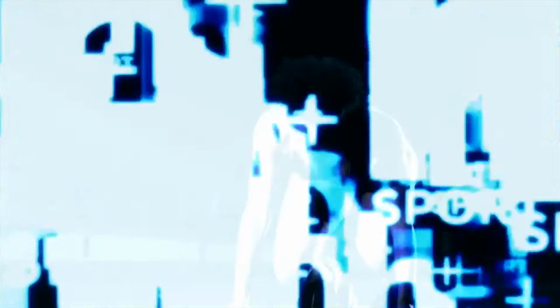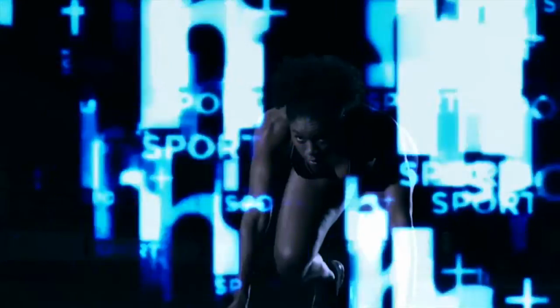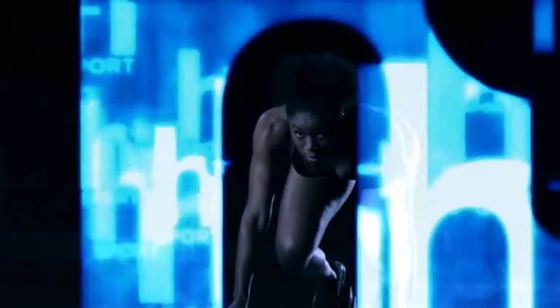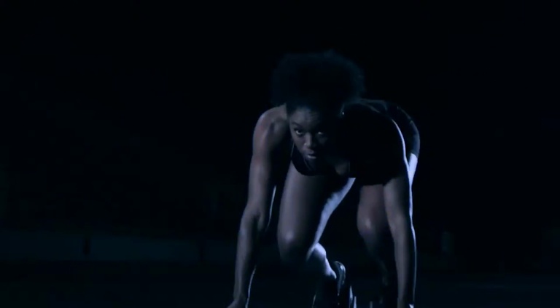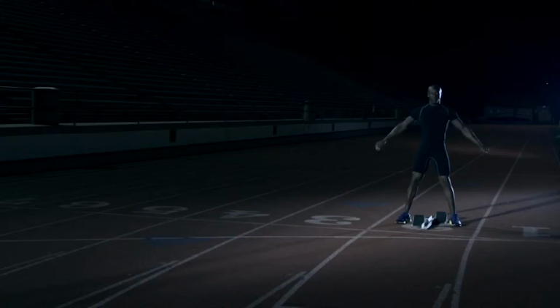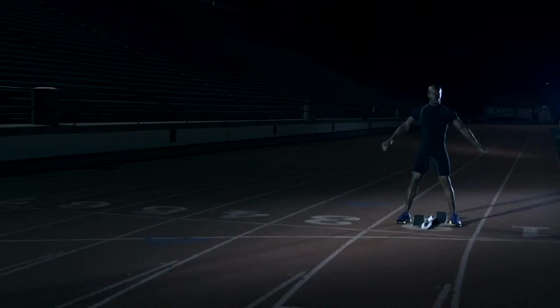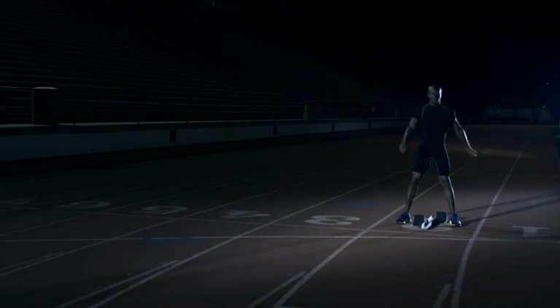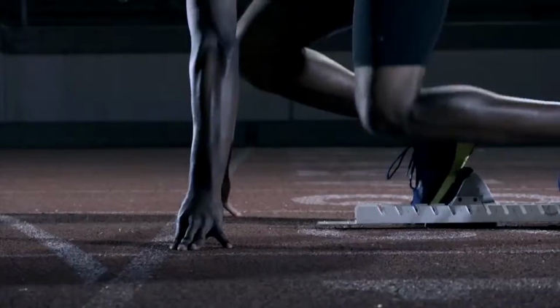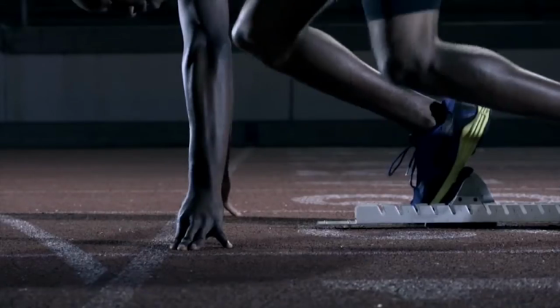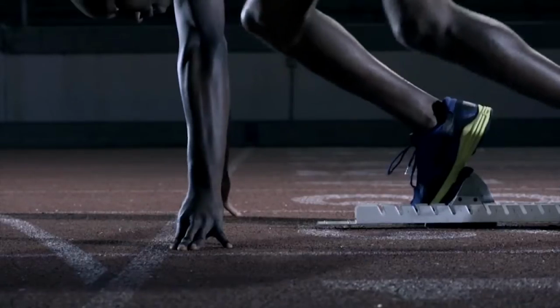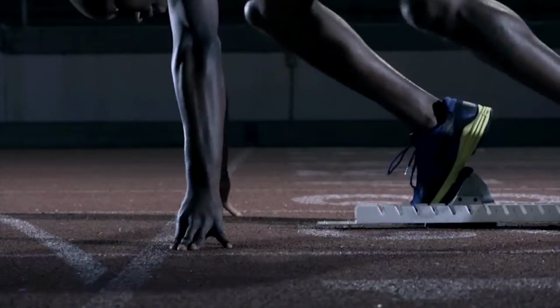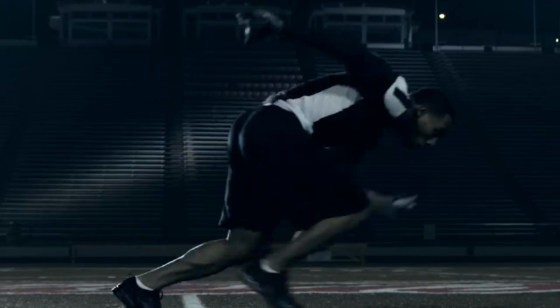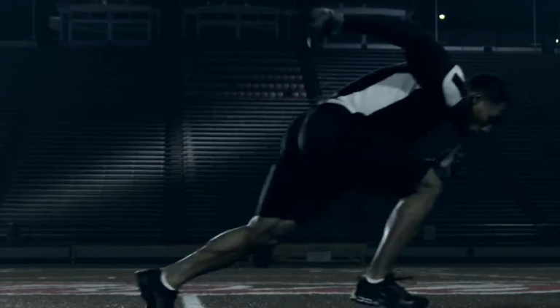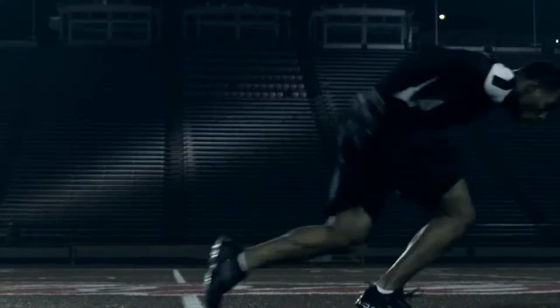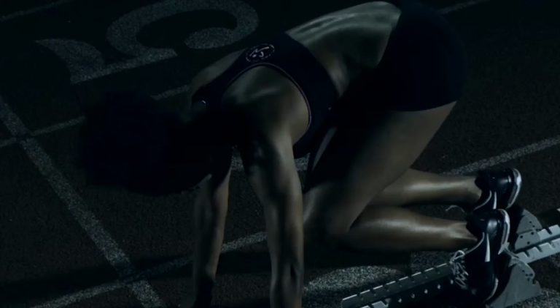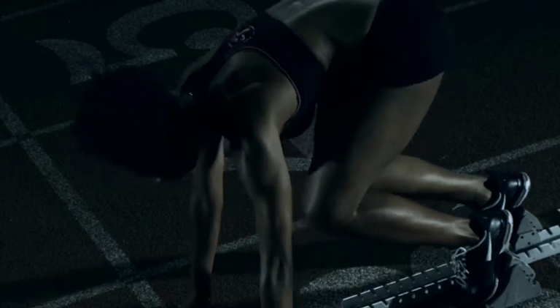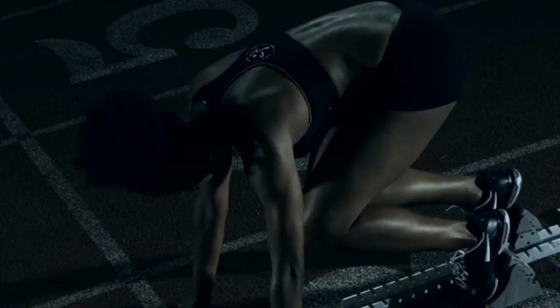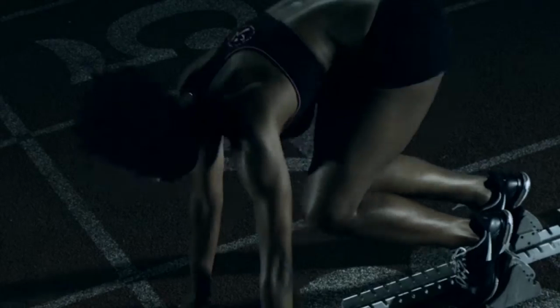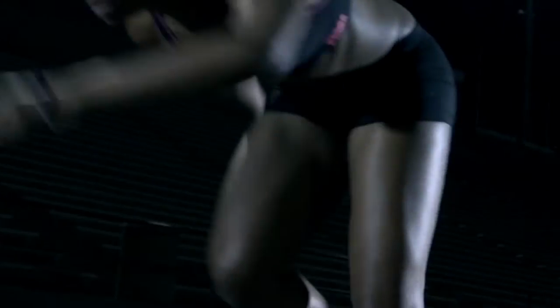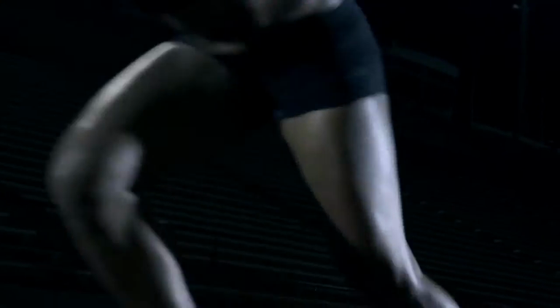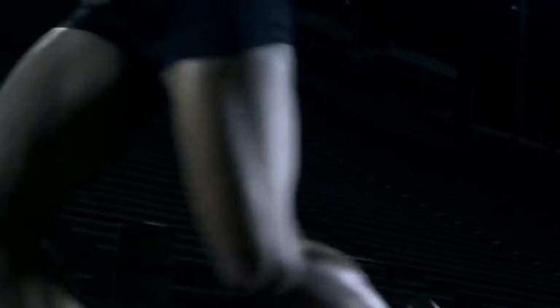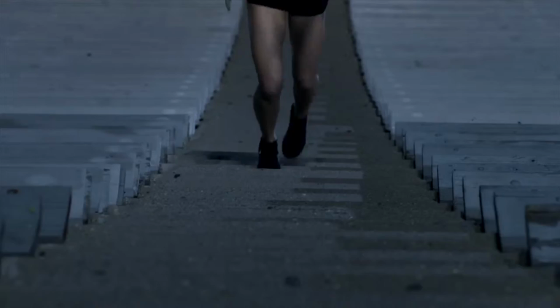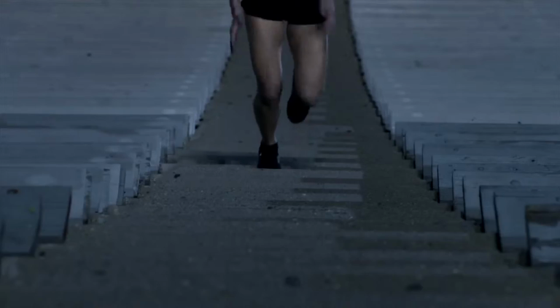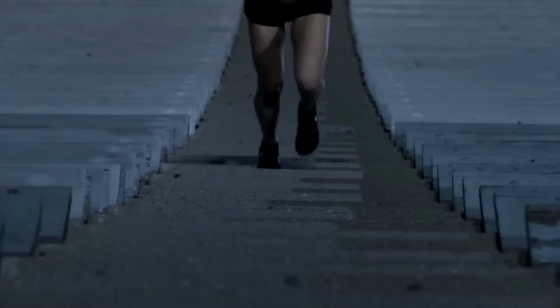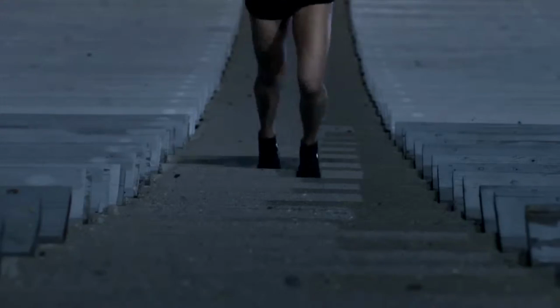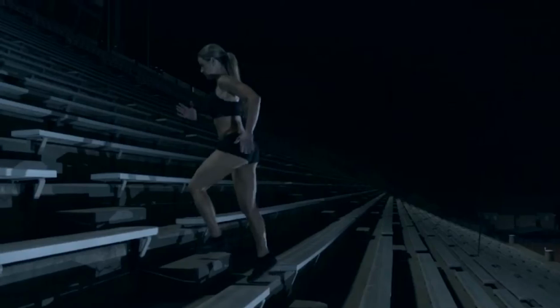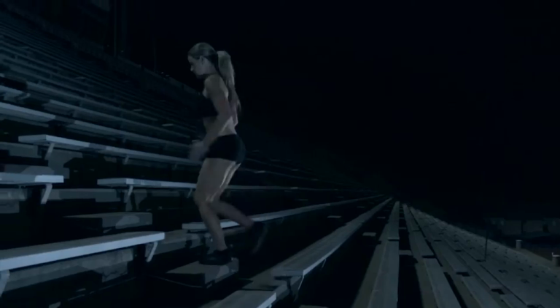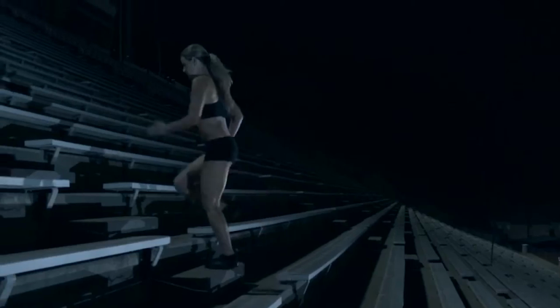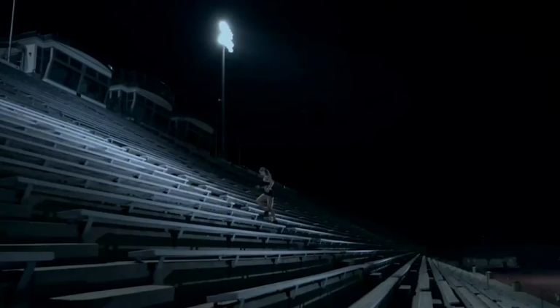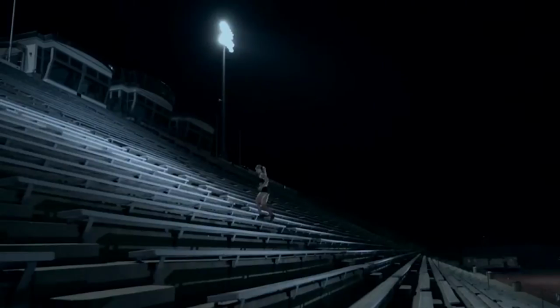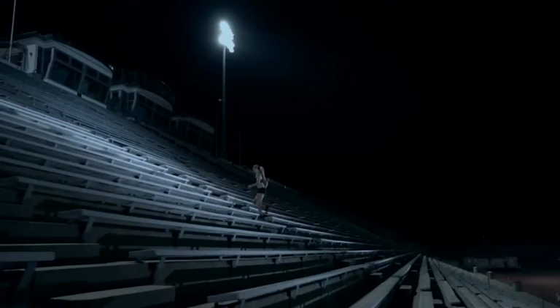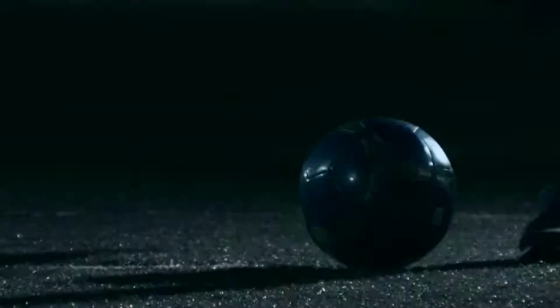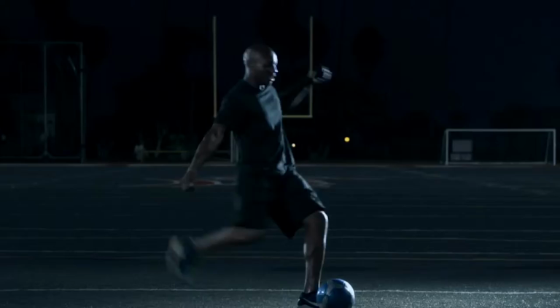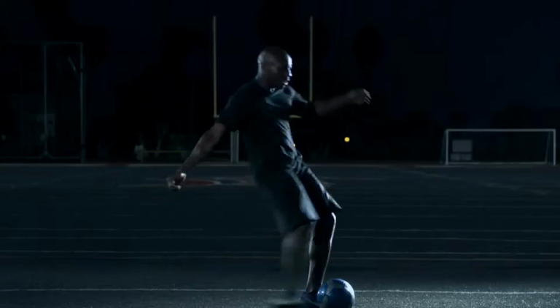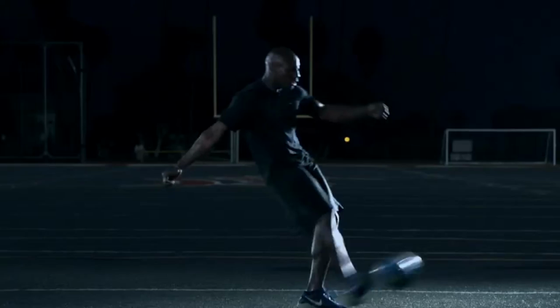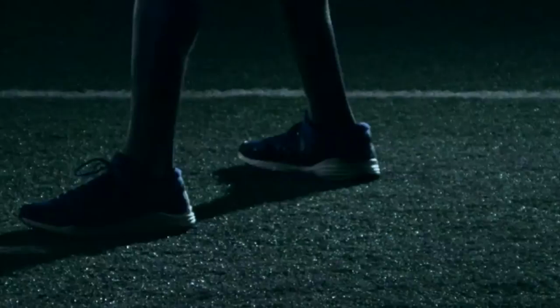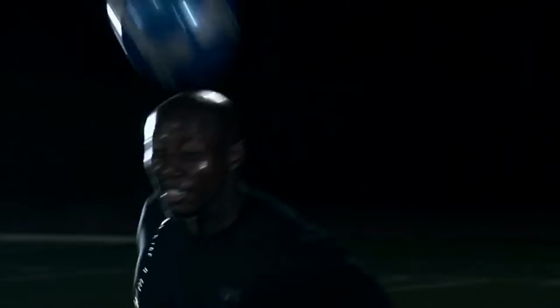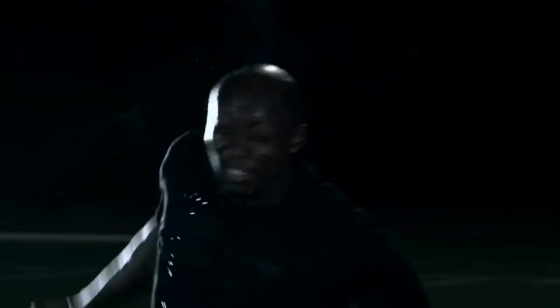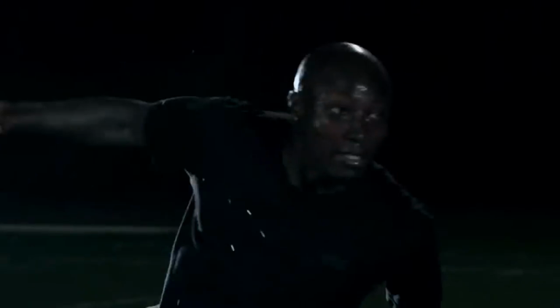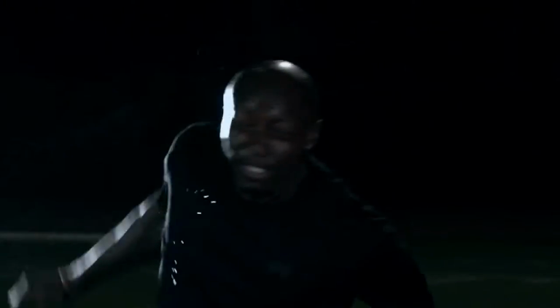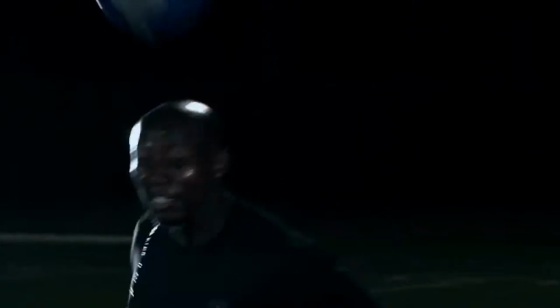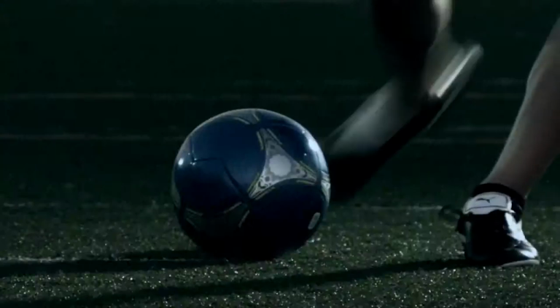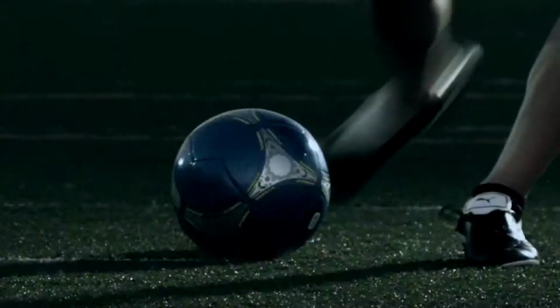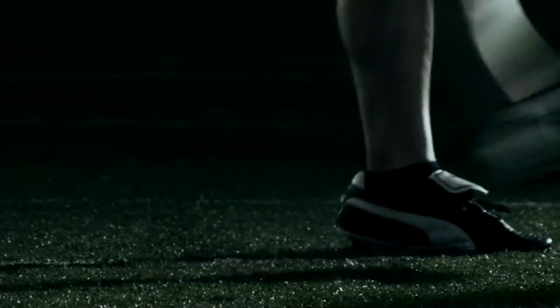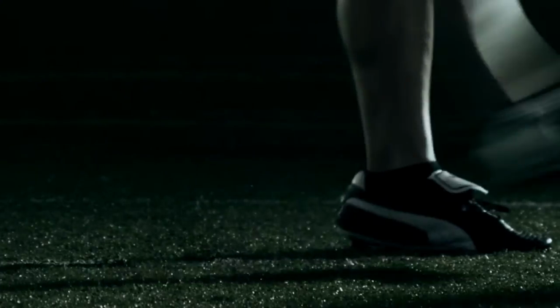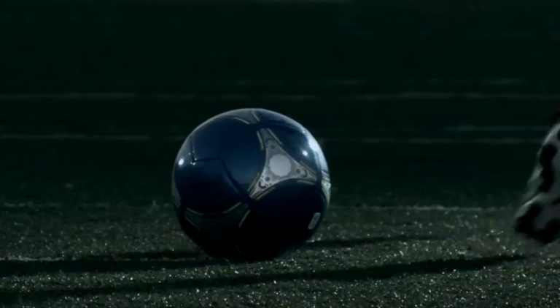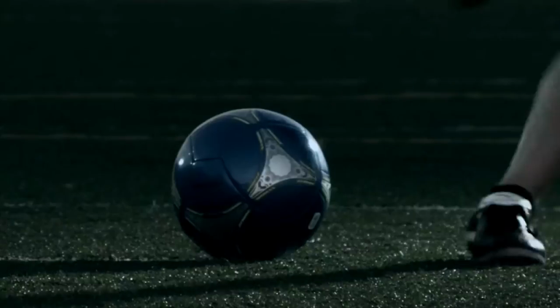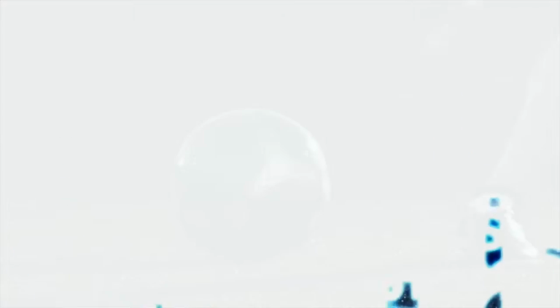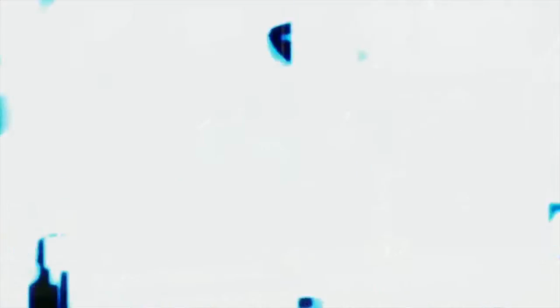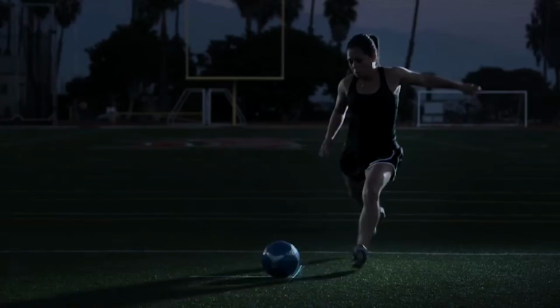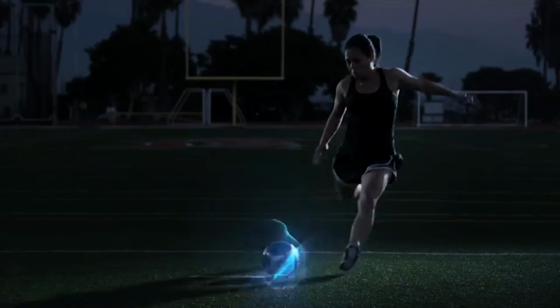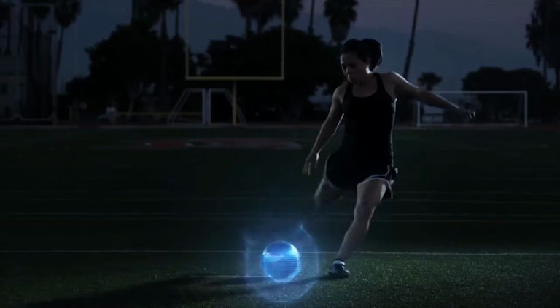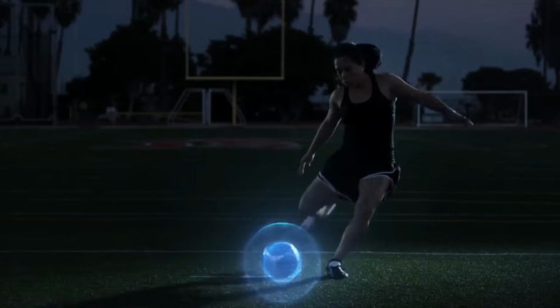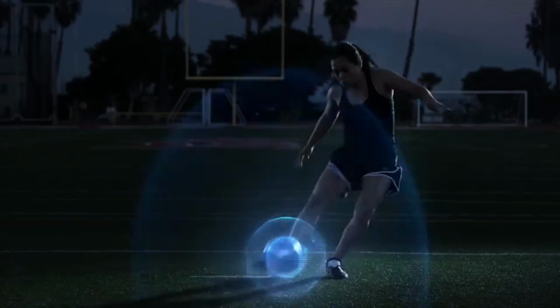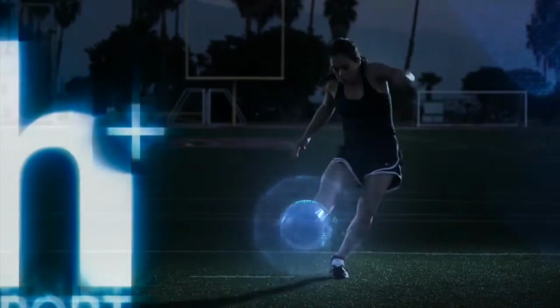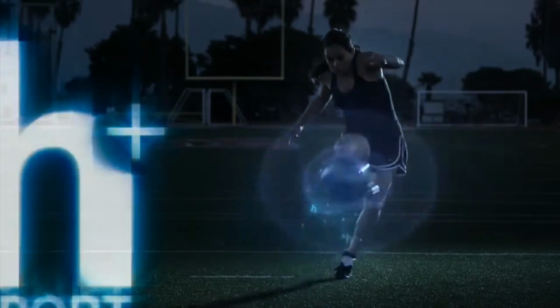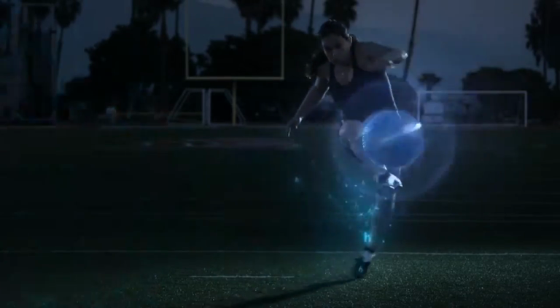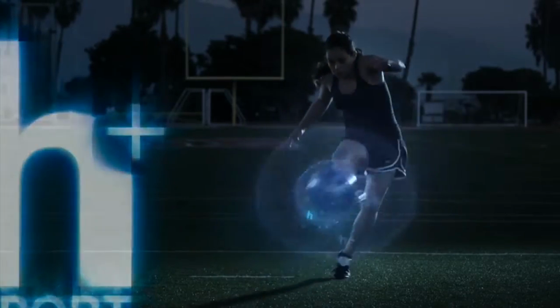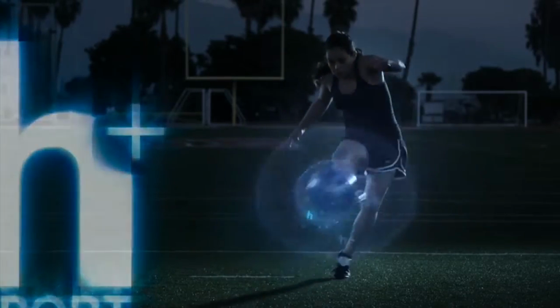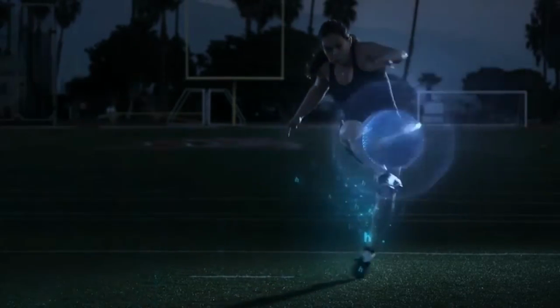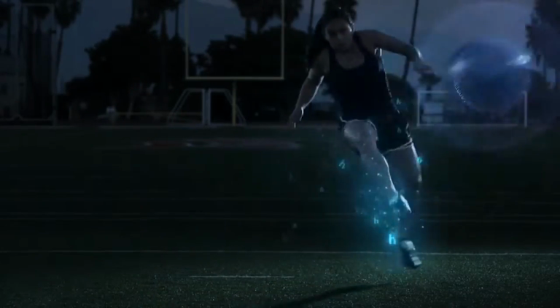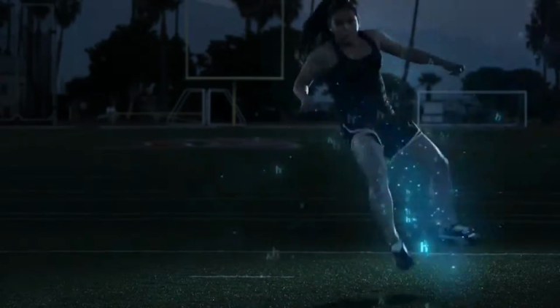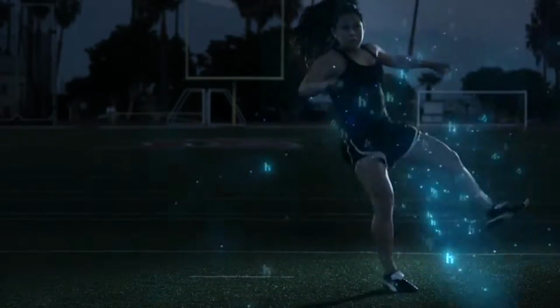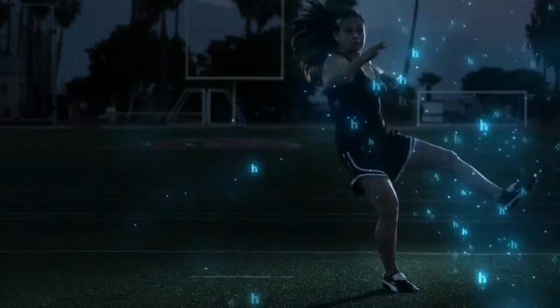You work hard and play harder. Water can't give you back what you lose. H Plus Sport has what you need.